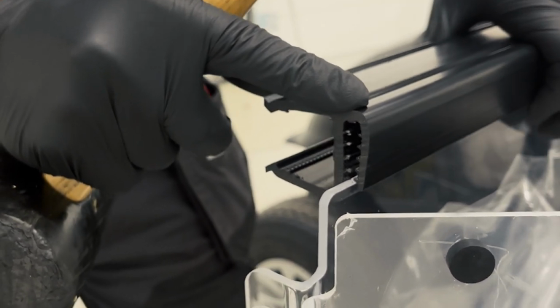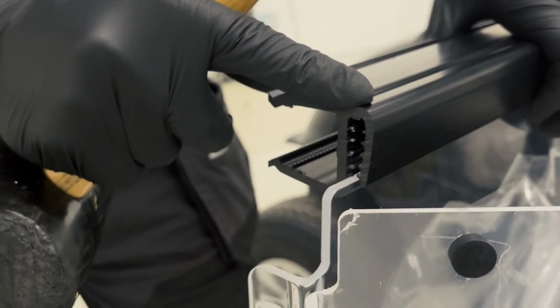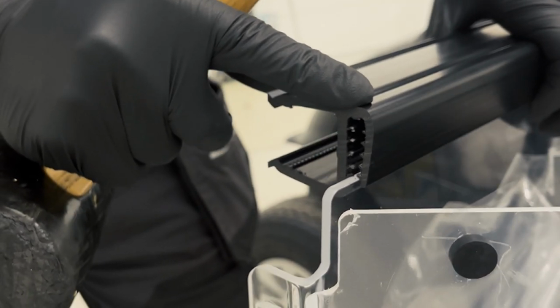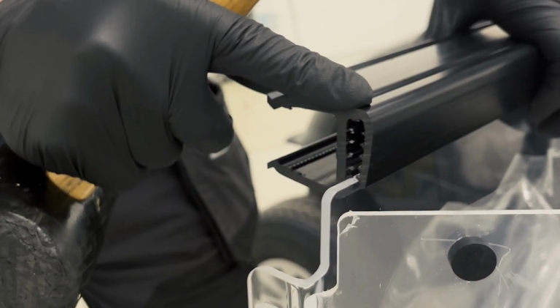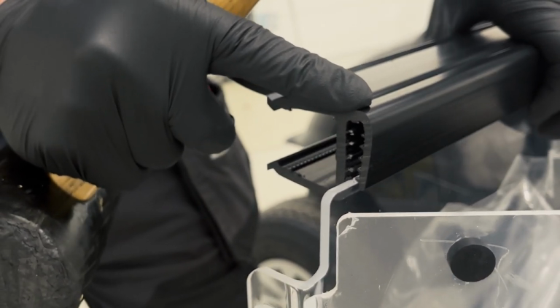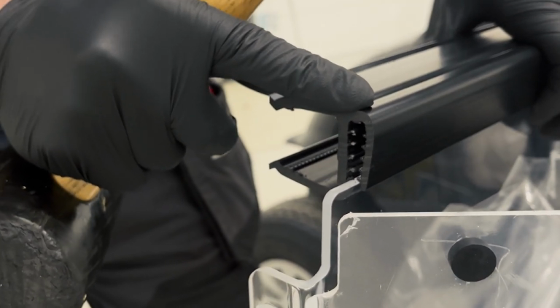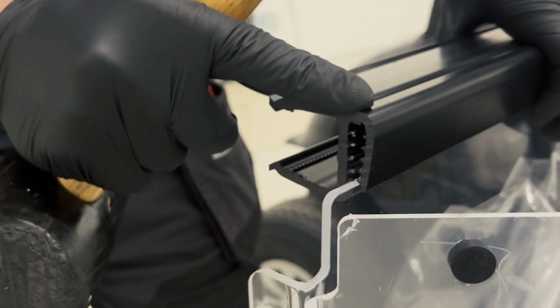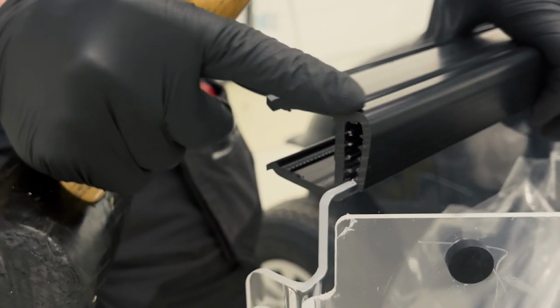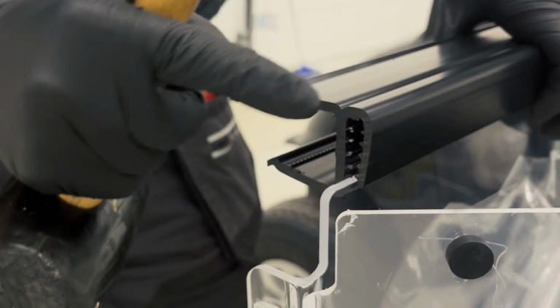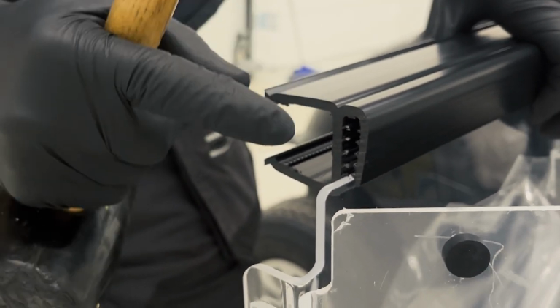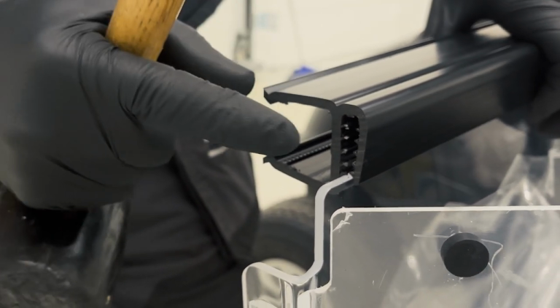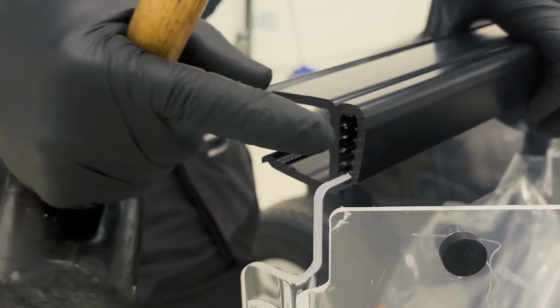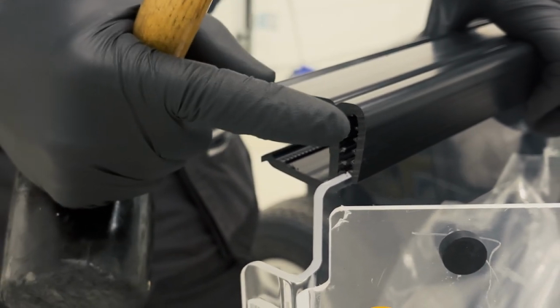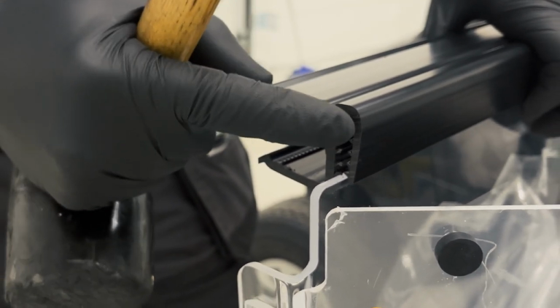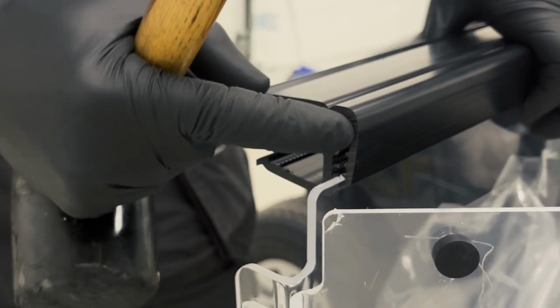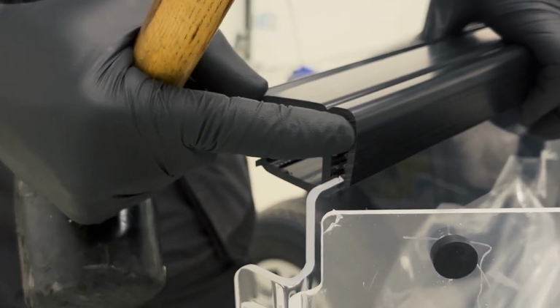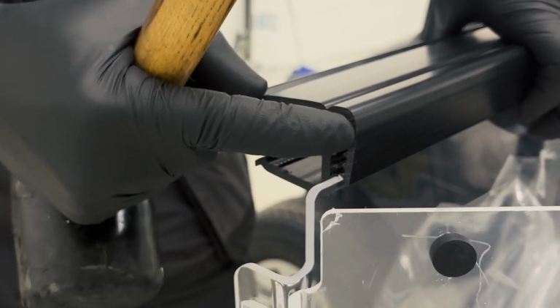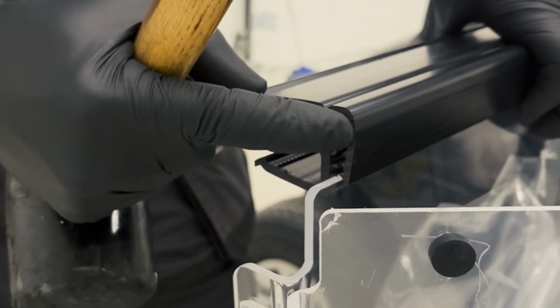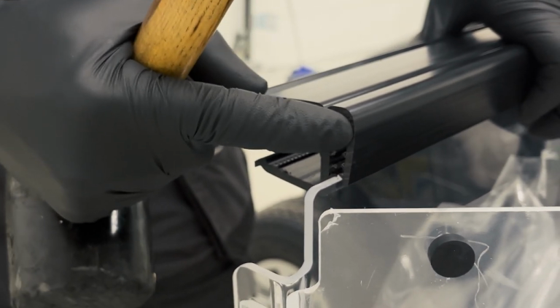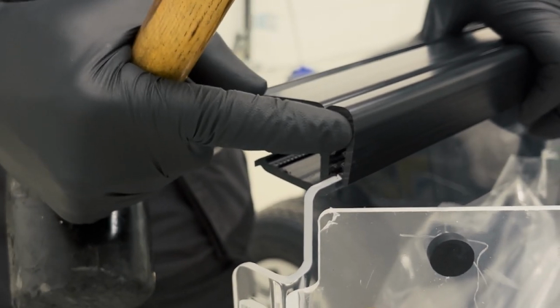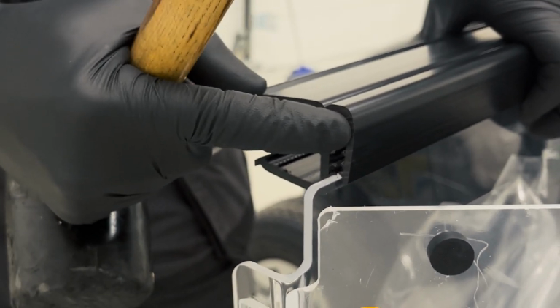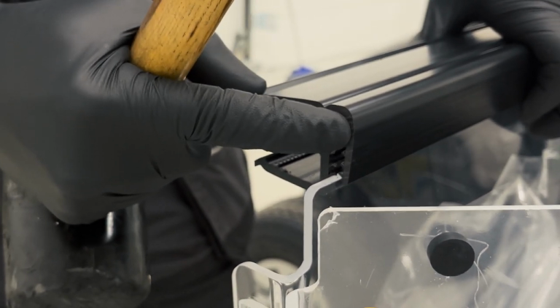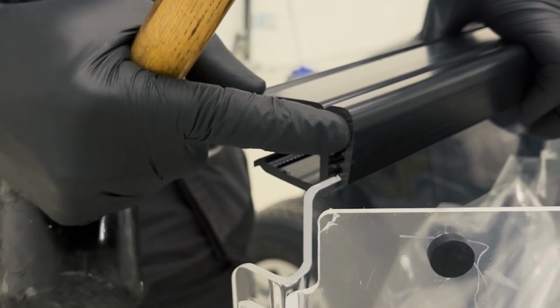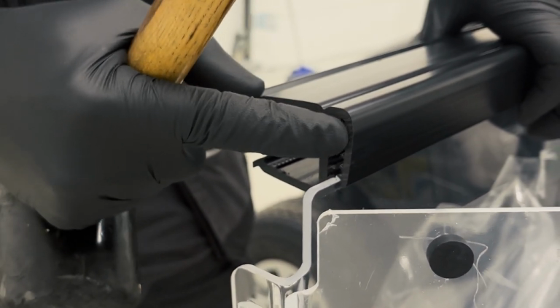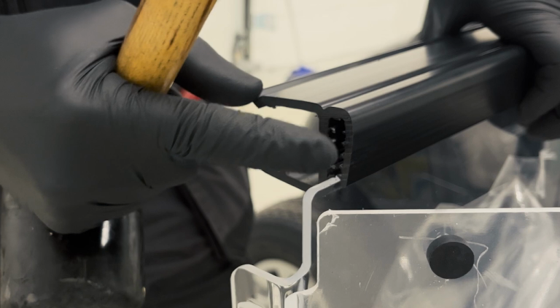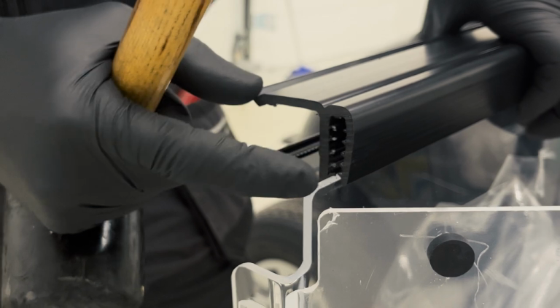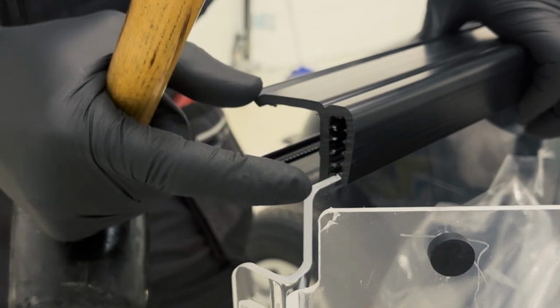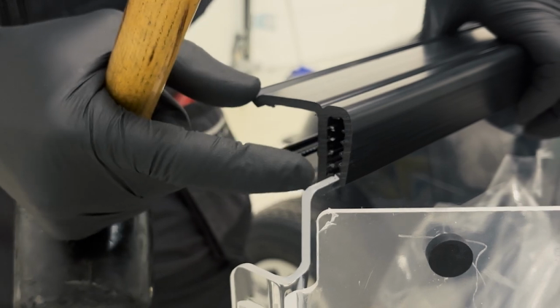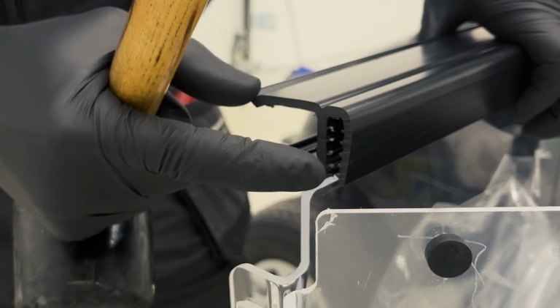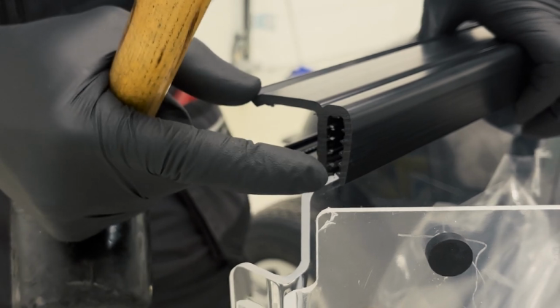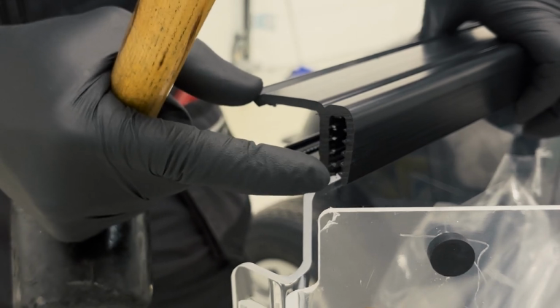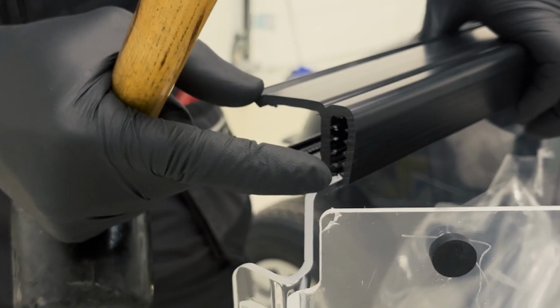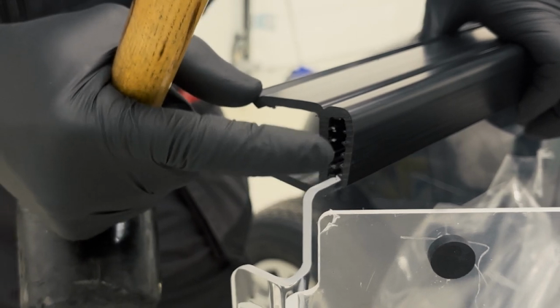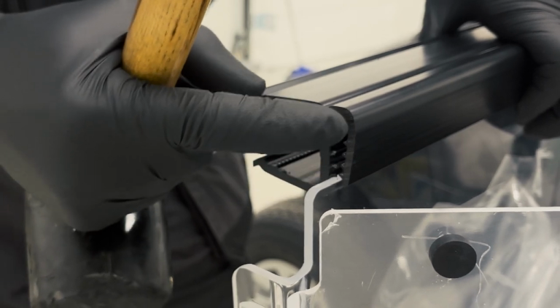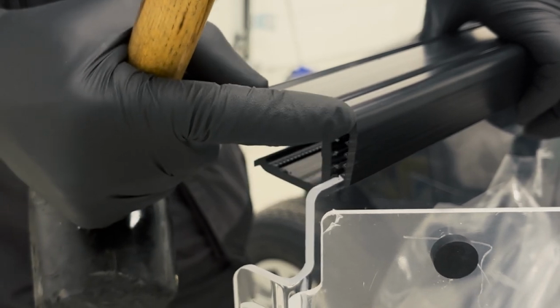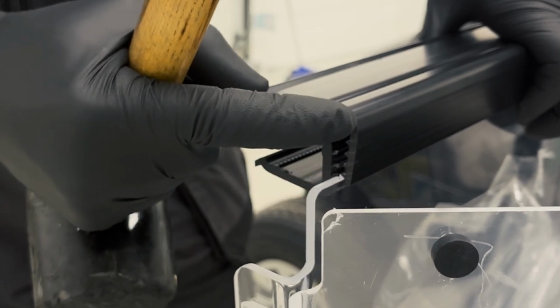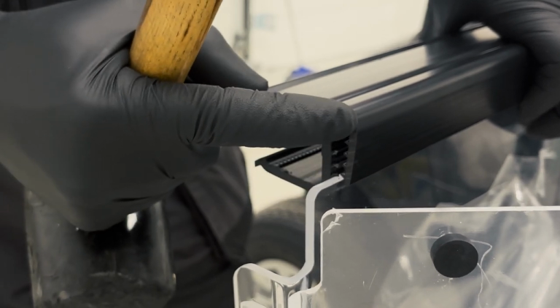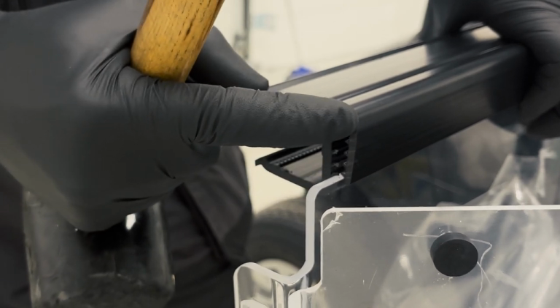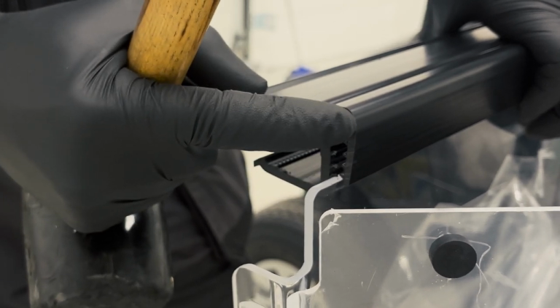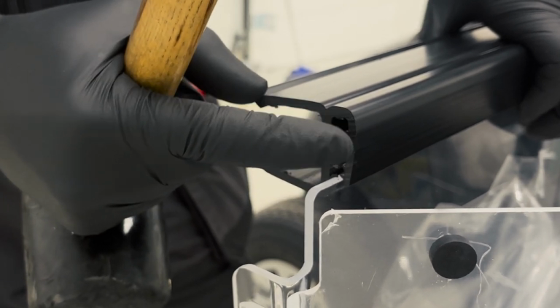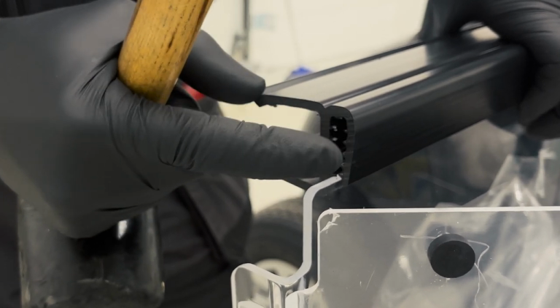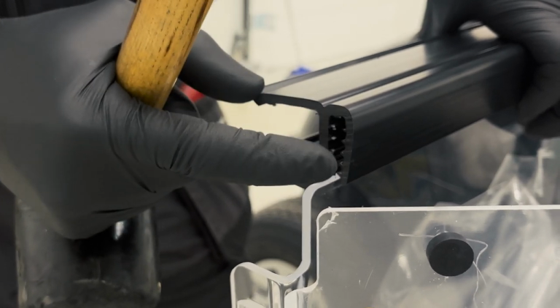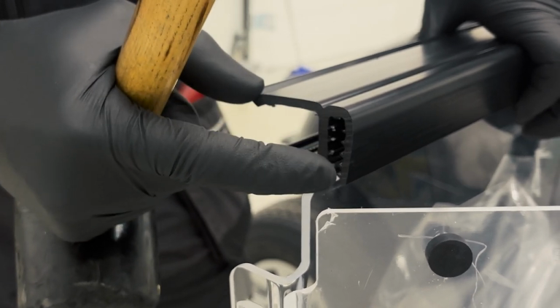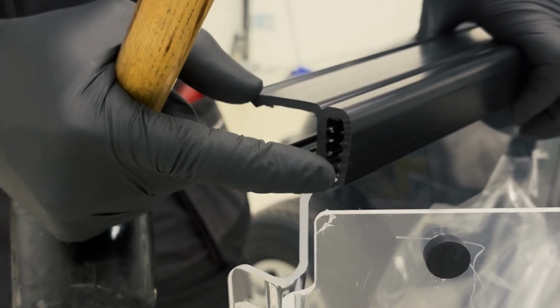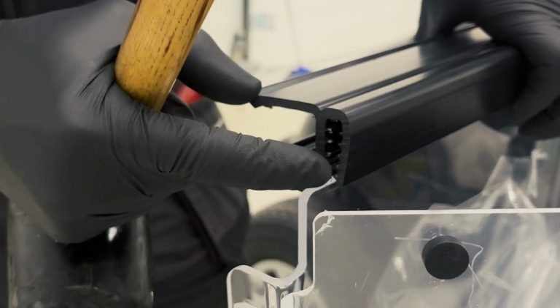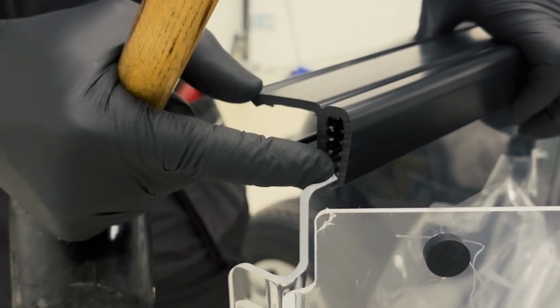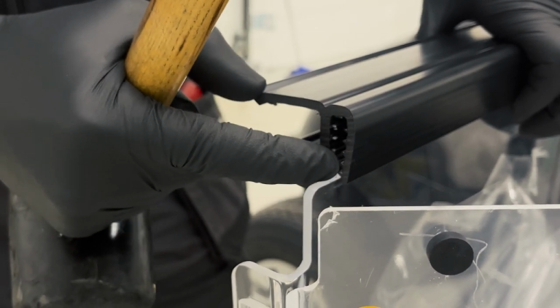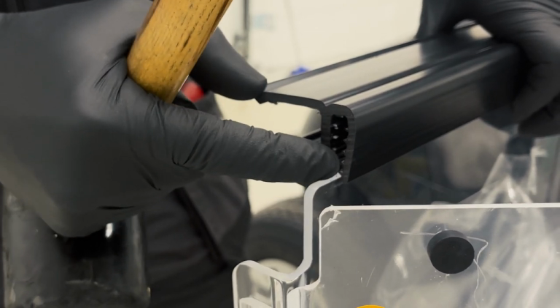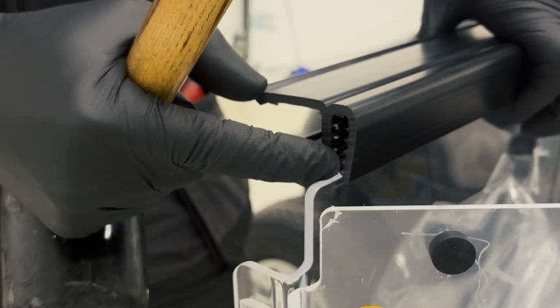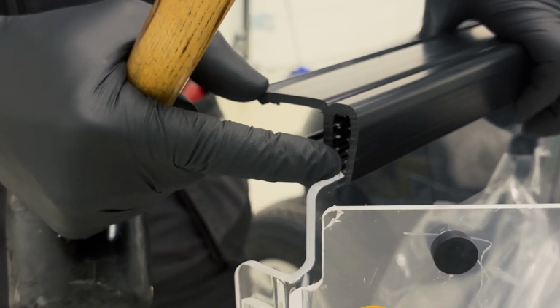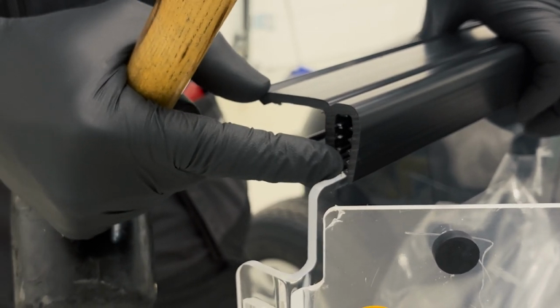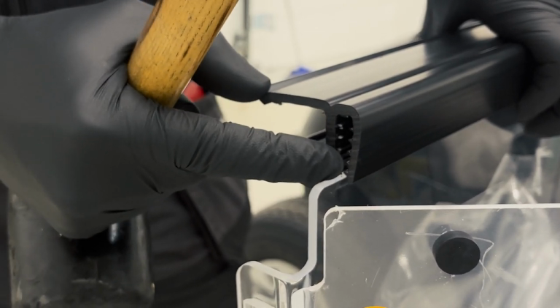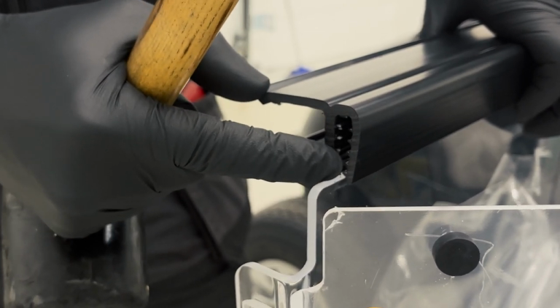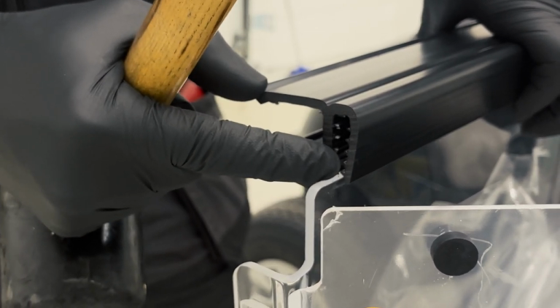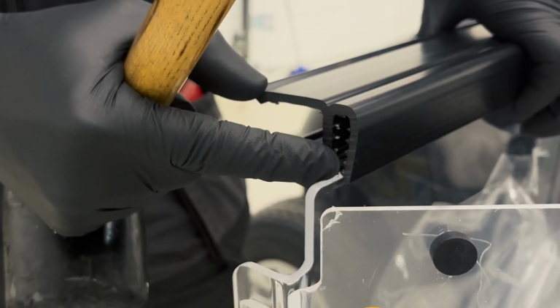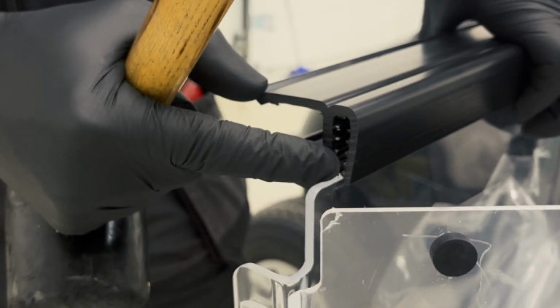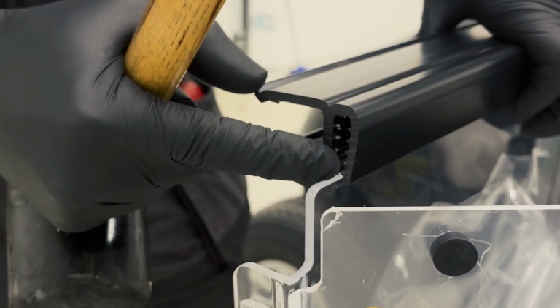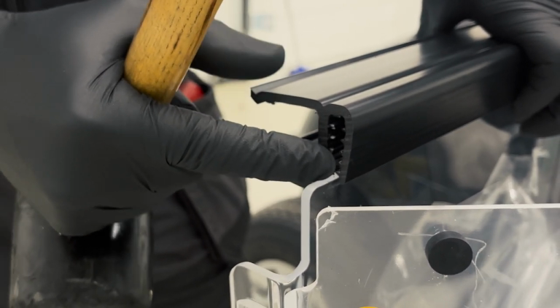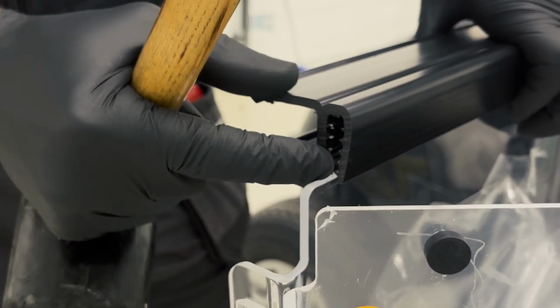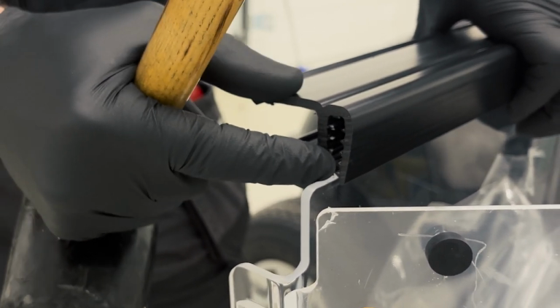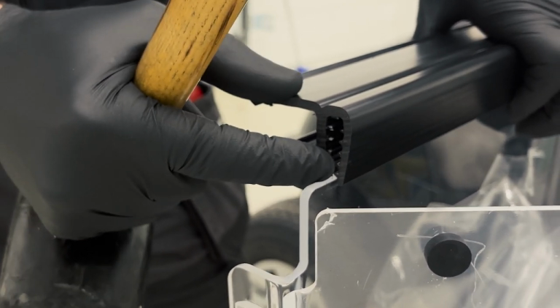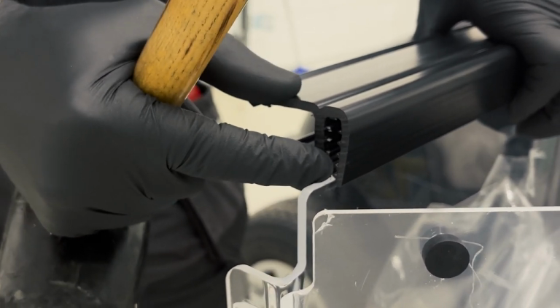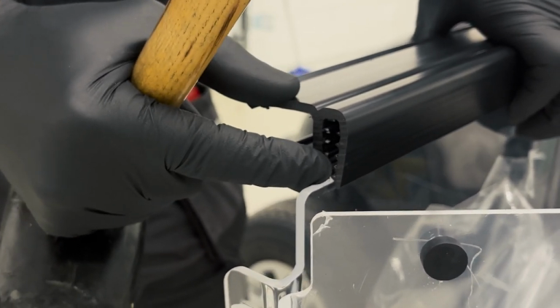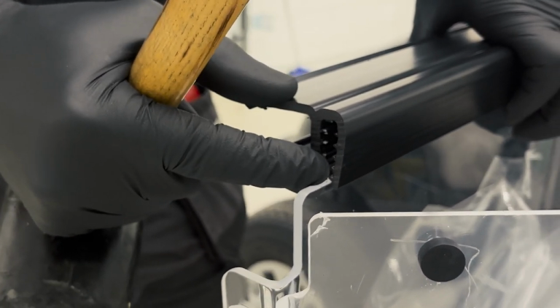Using our rubber mallet, we're going to carefully hit the screen channel down onto the screen. We've found that leaving an approximate 5mm gap between the screen and the end of the channel helps with centralising the screen when fitting.